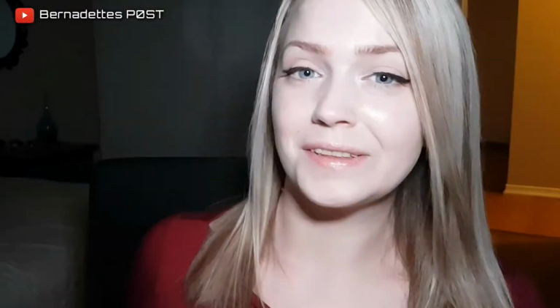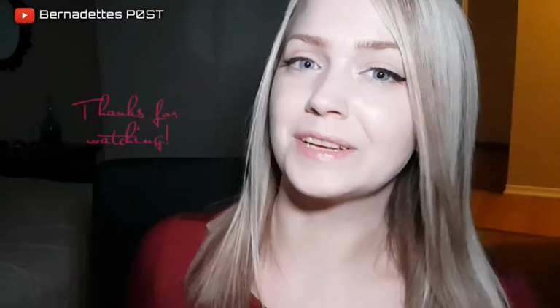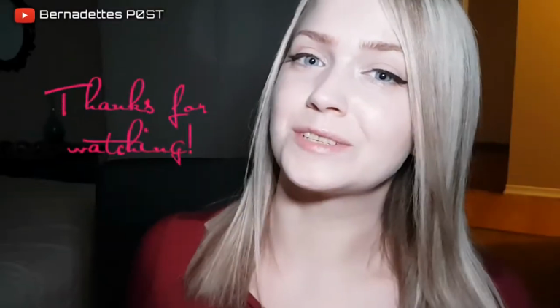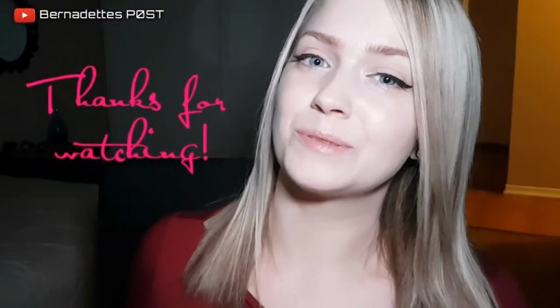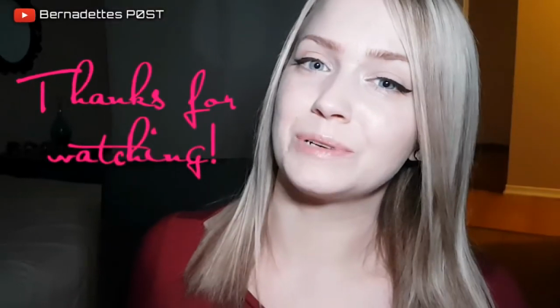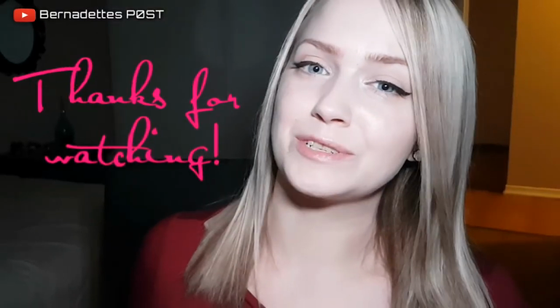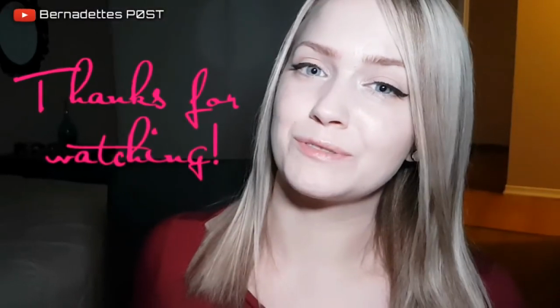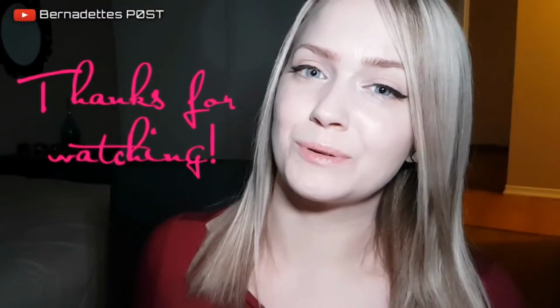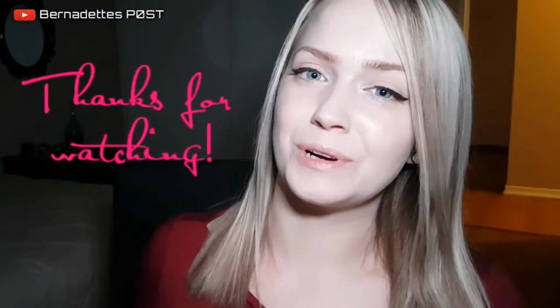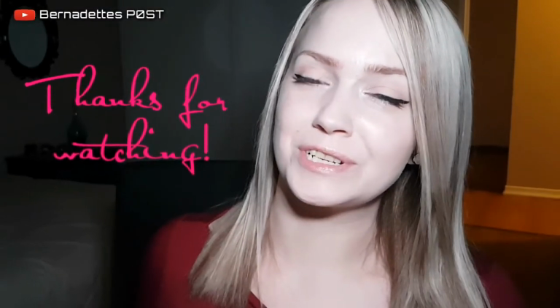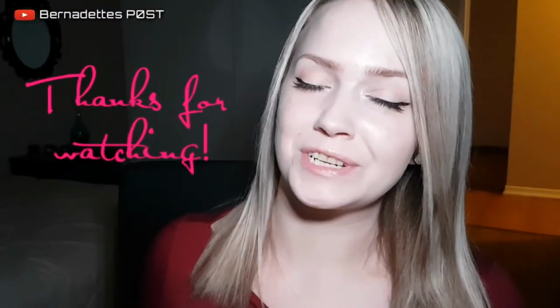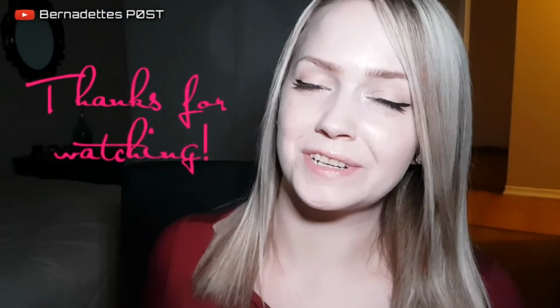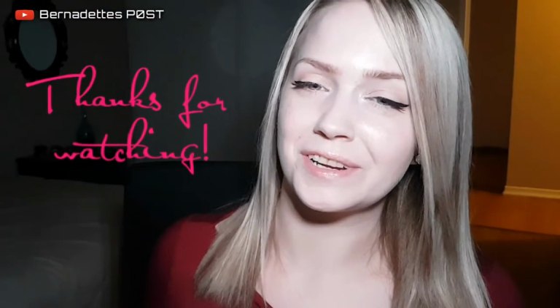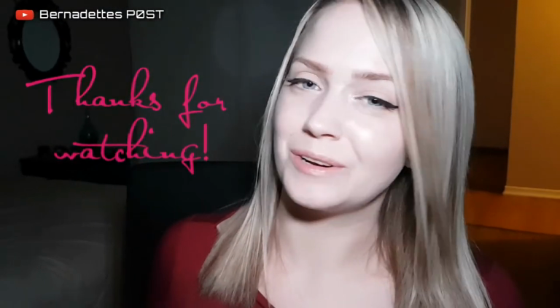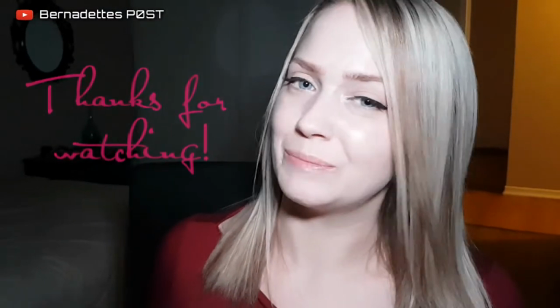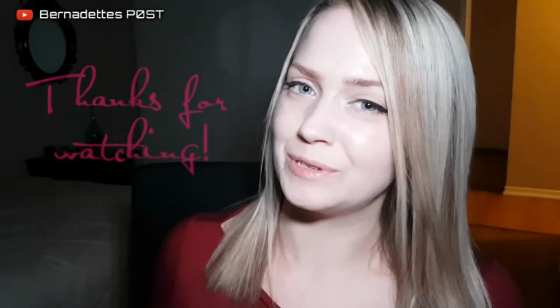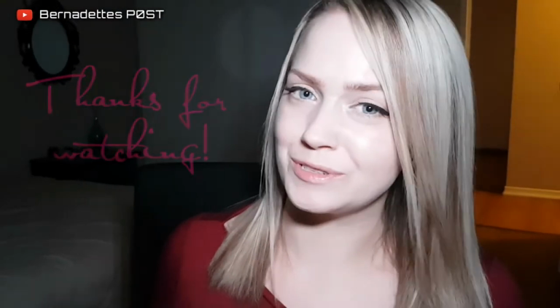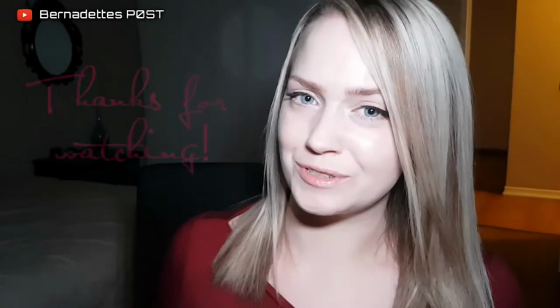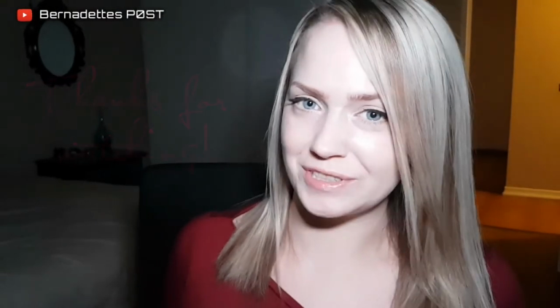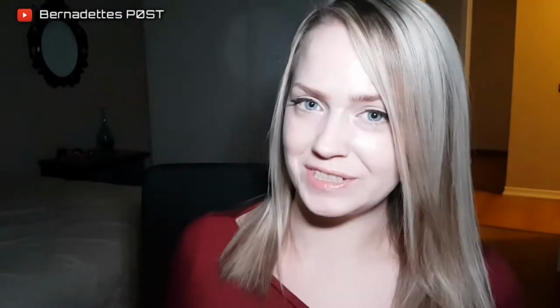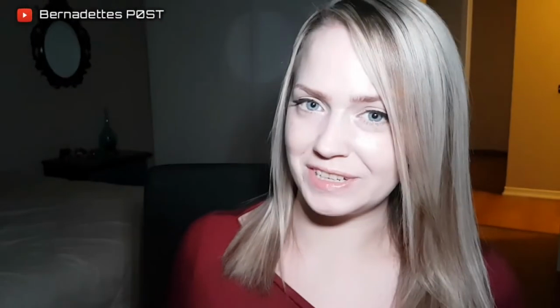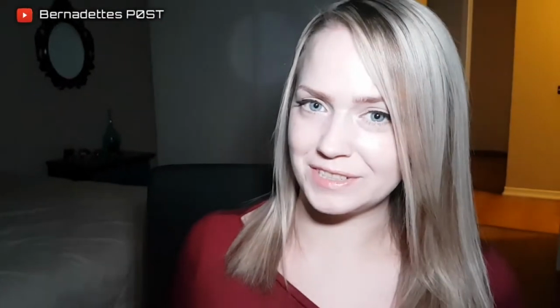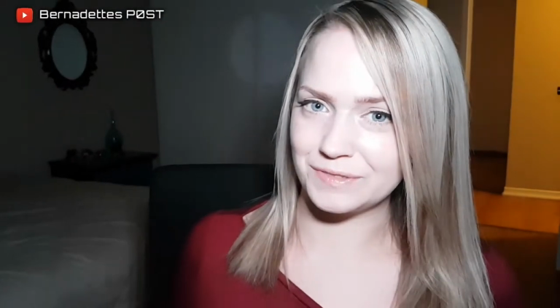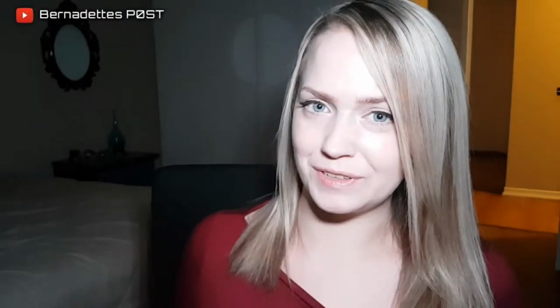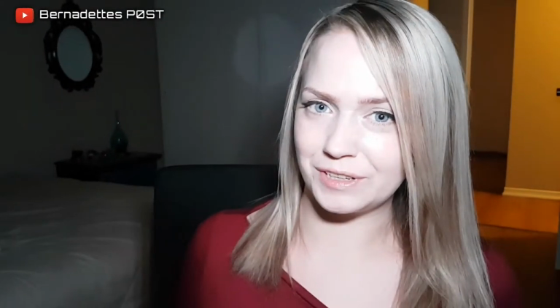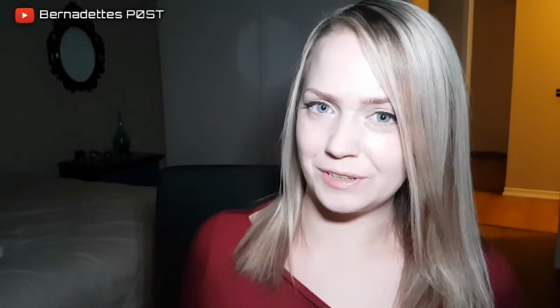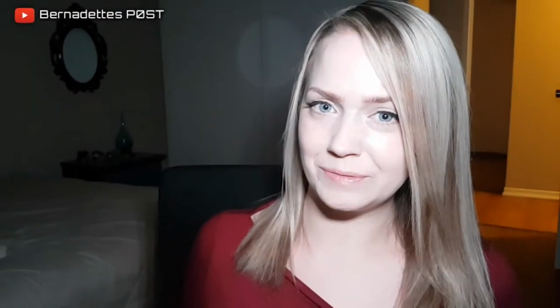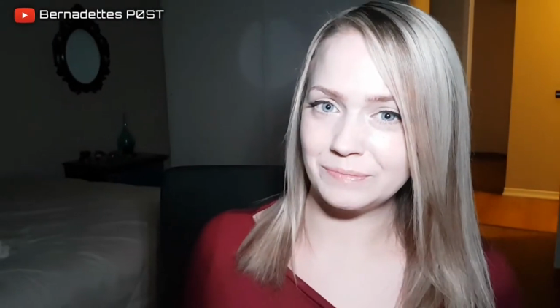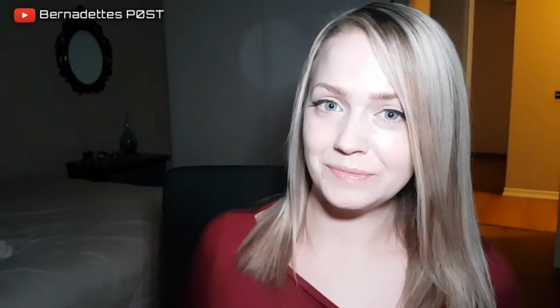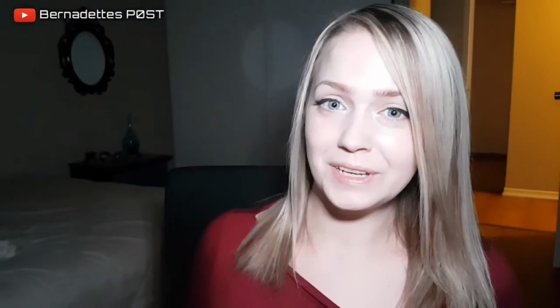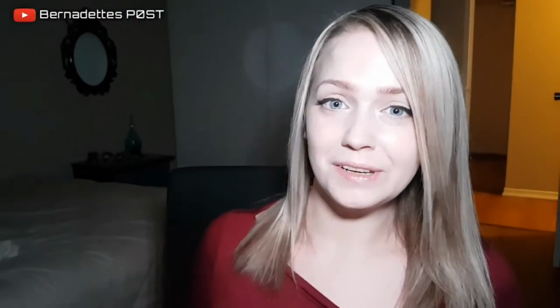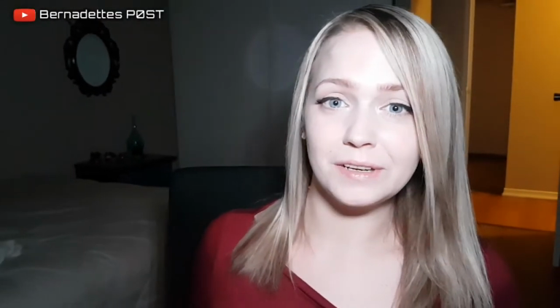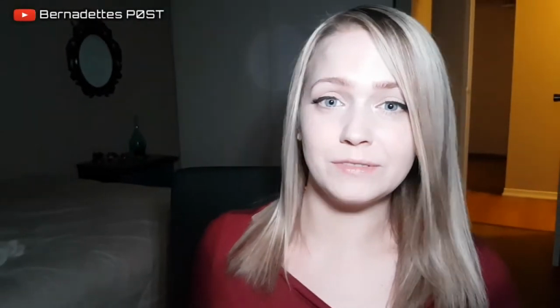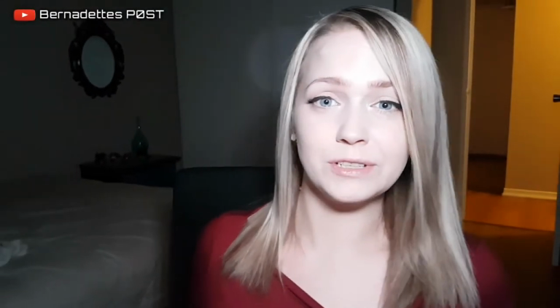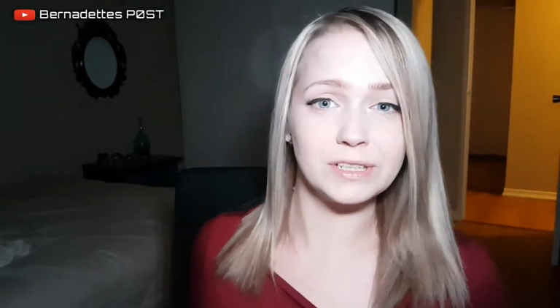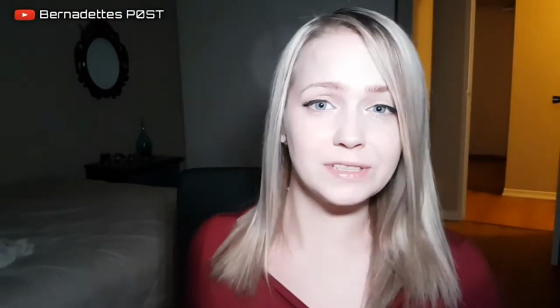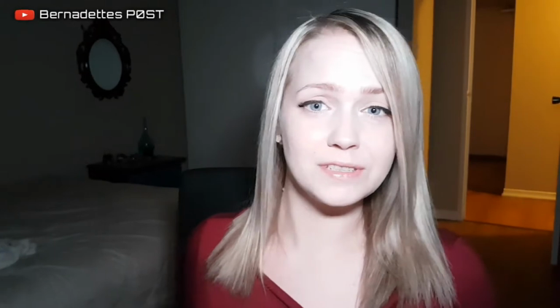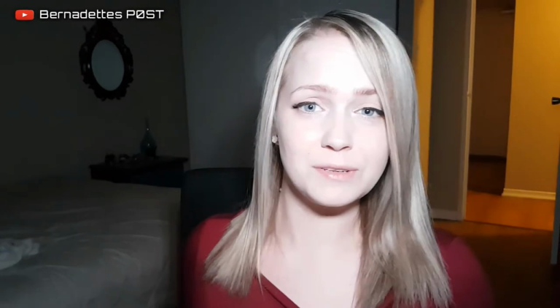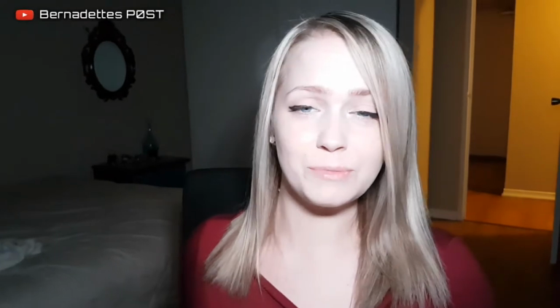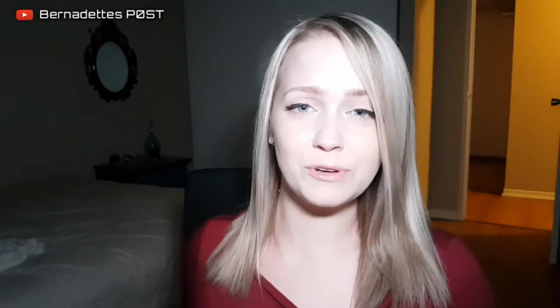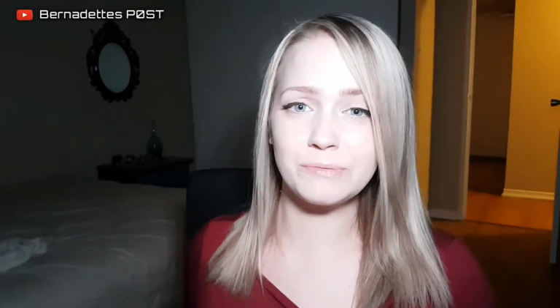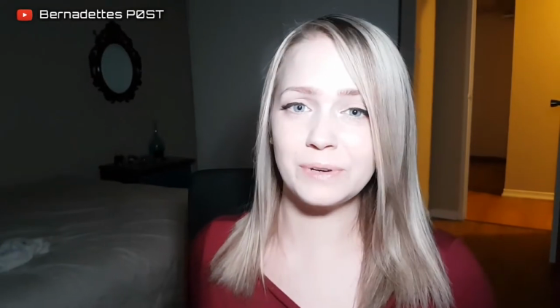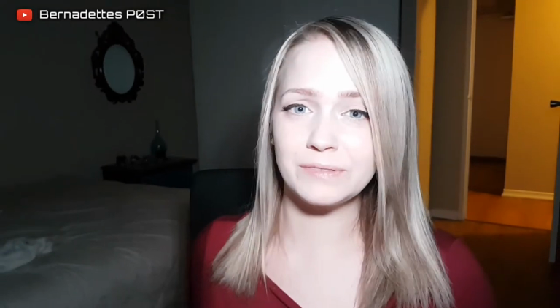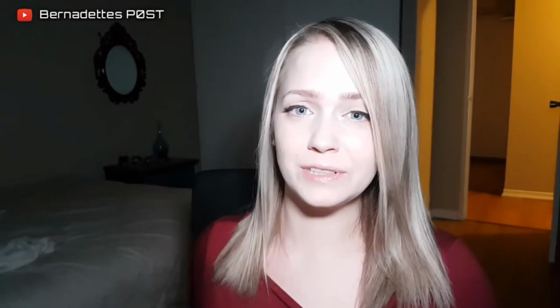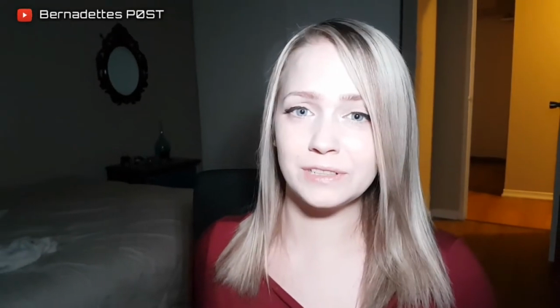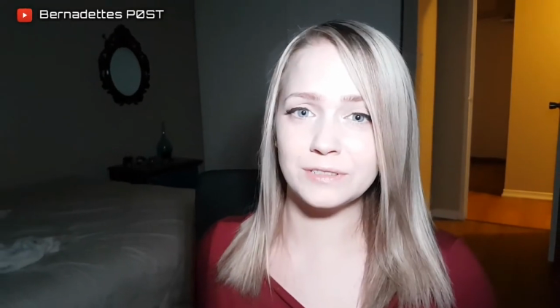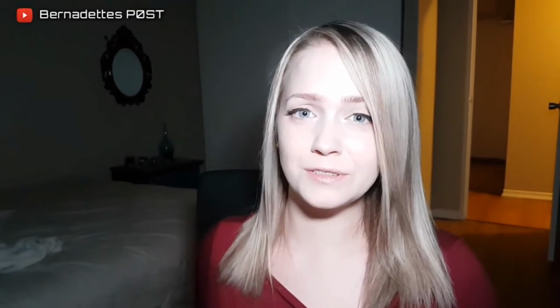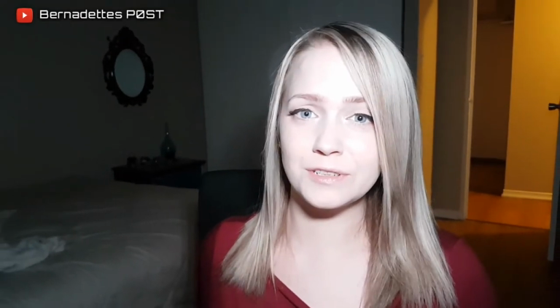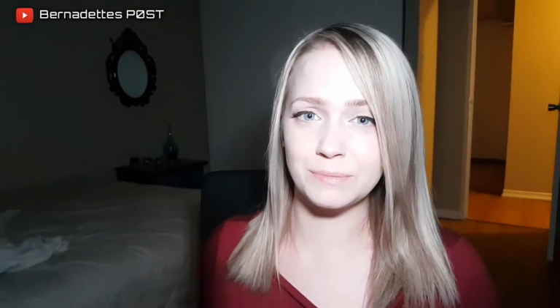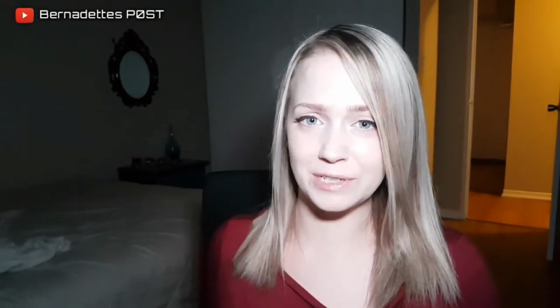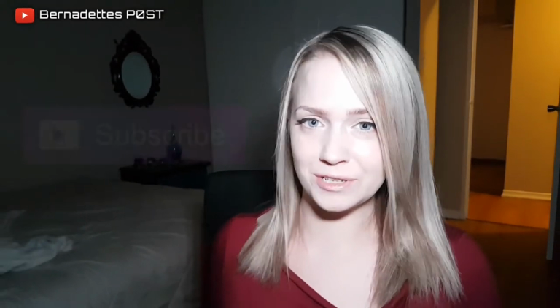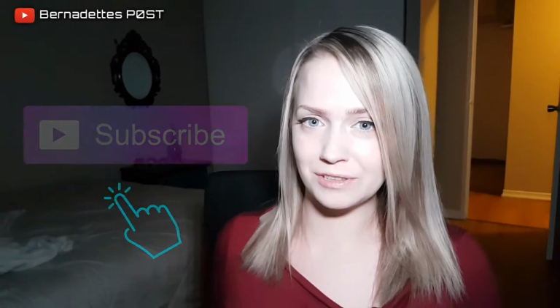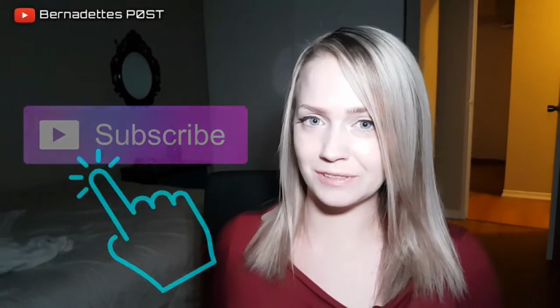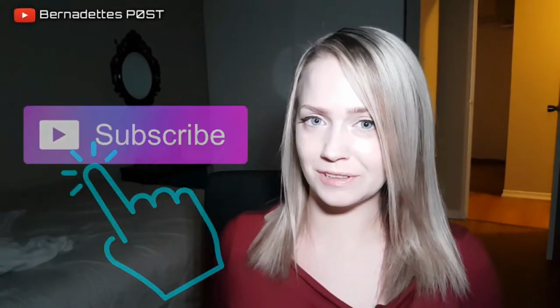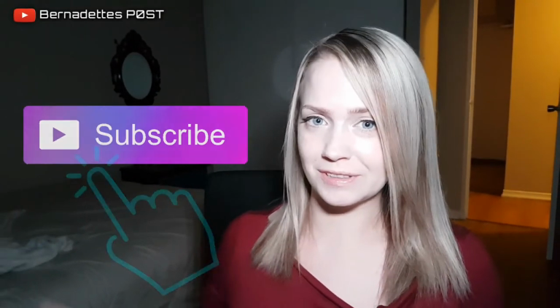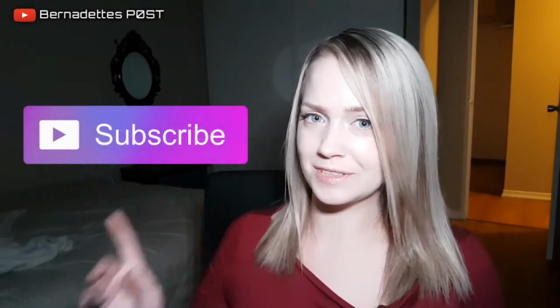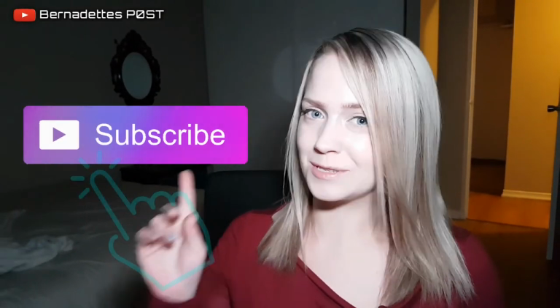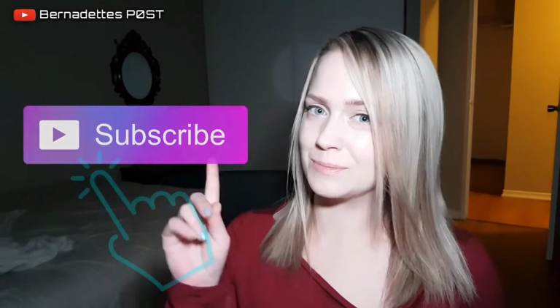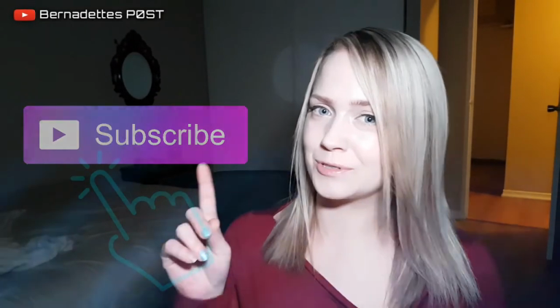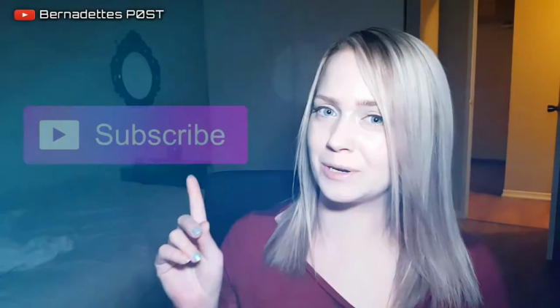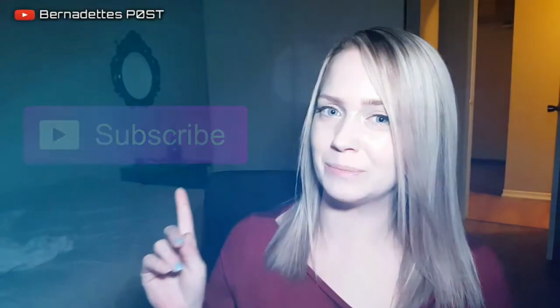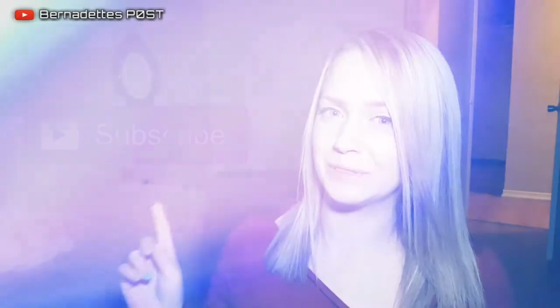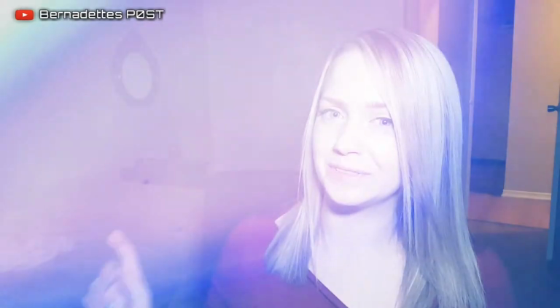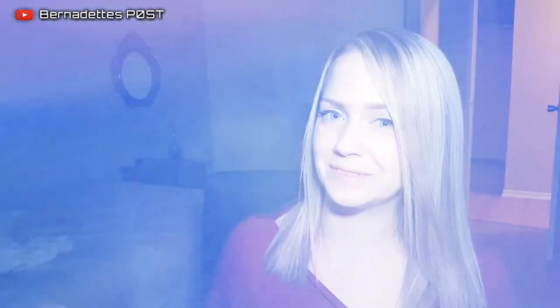Thanks so much for watching and I hope you enjoyed today's video. If you'd like to see more of my videos just make sure you click that subscribe button.